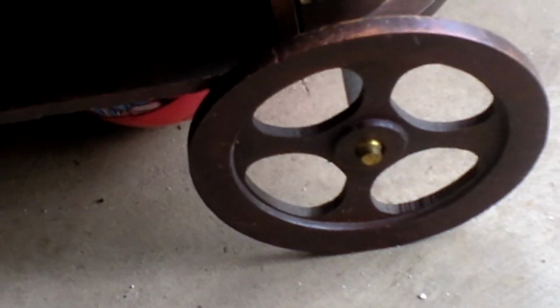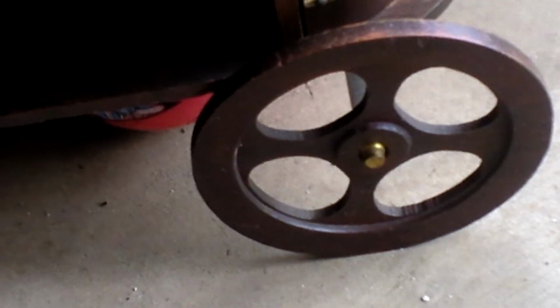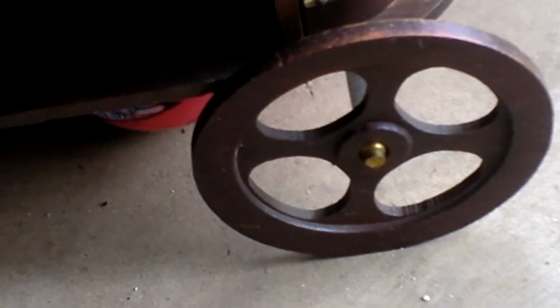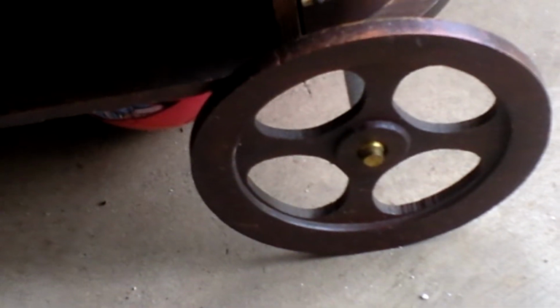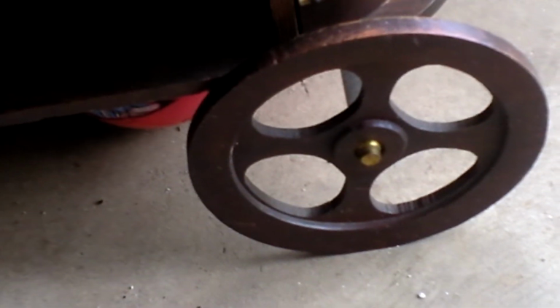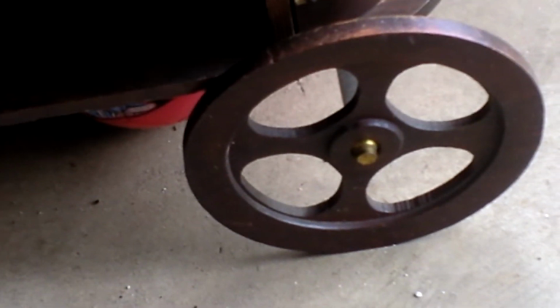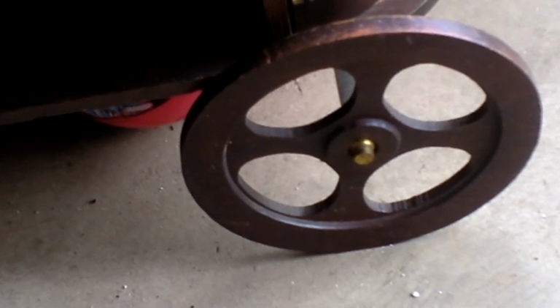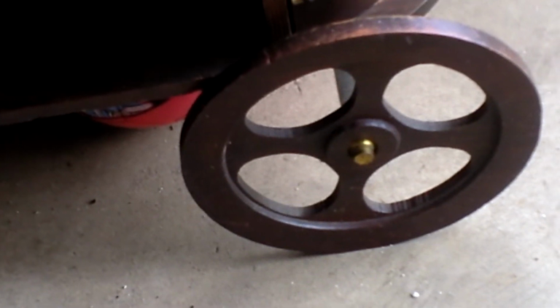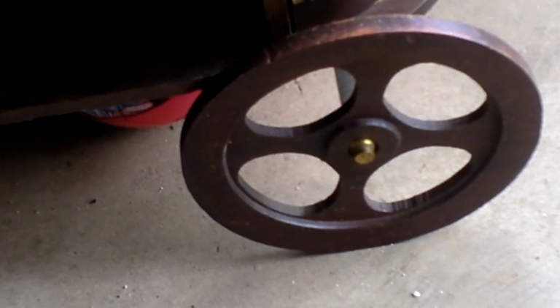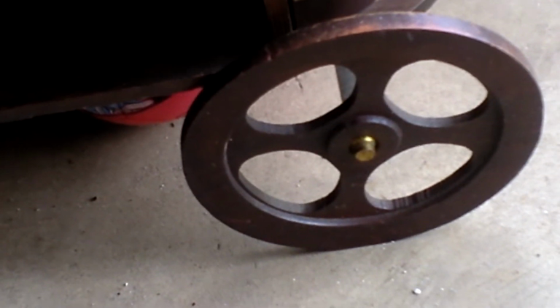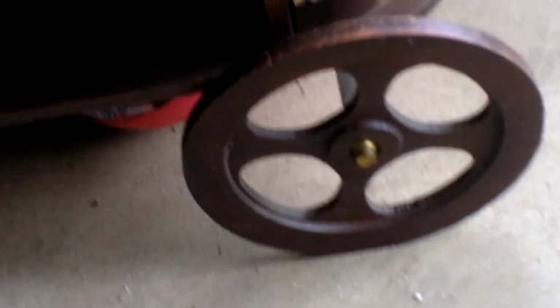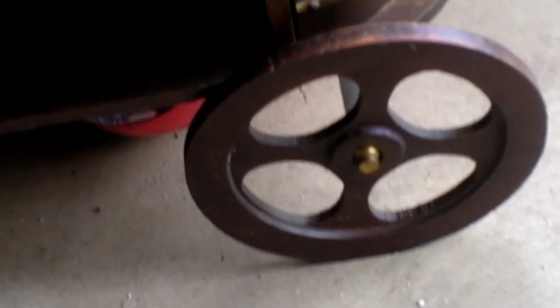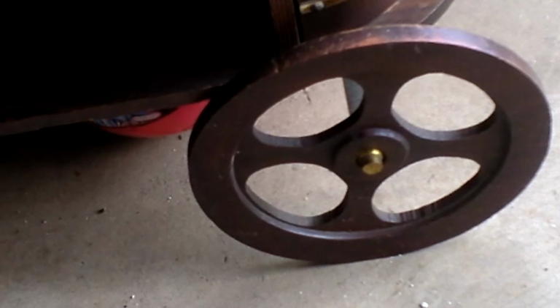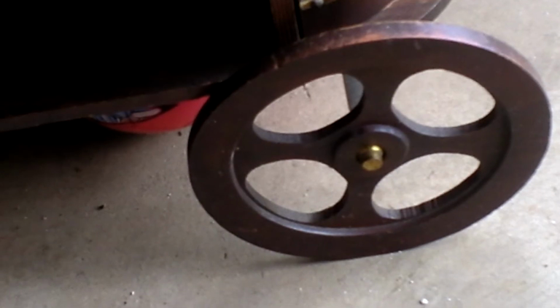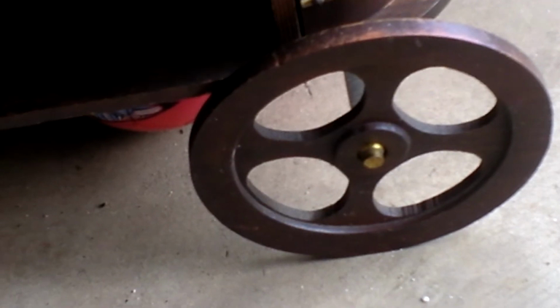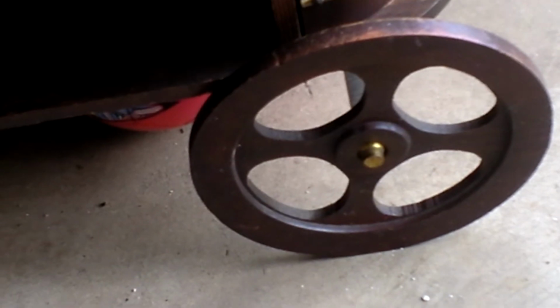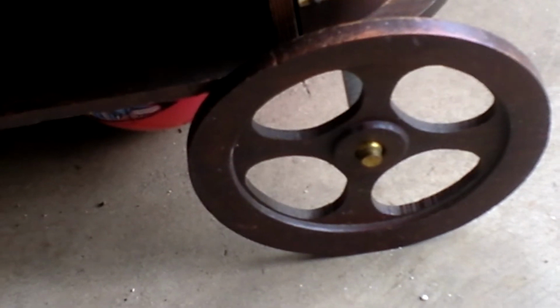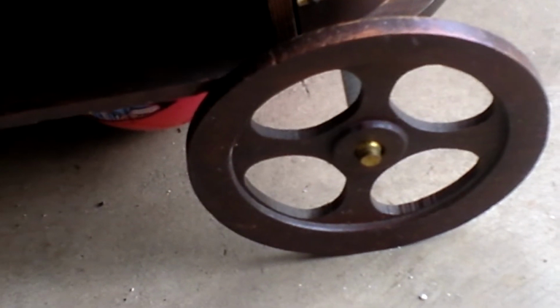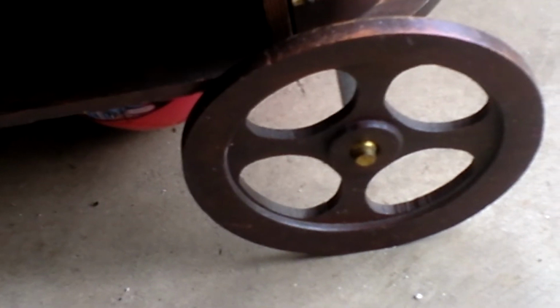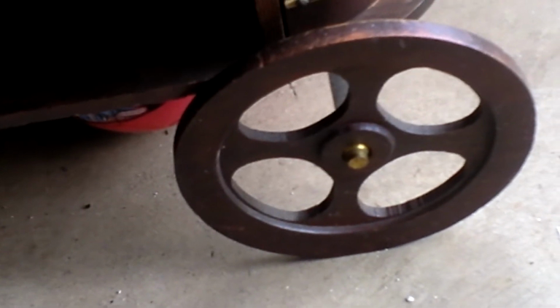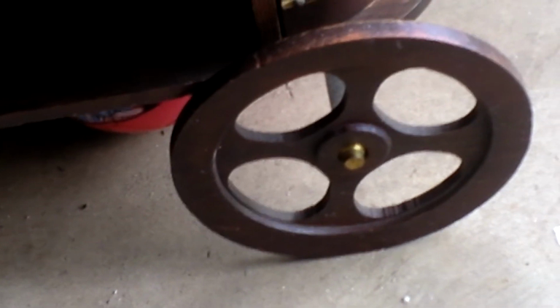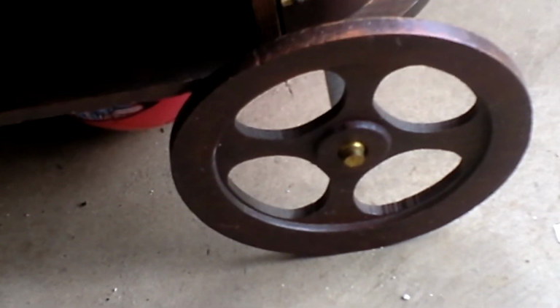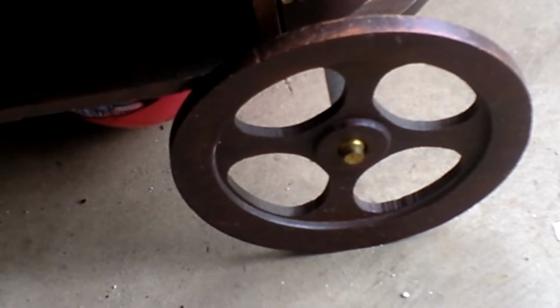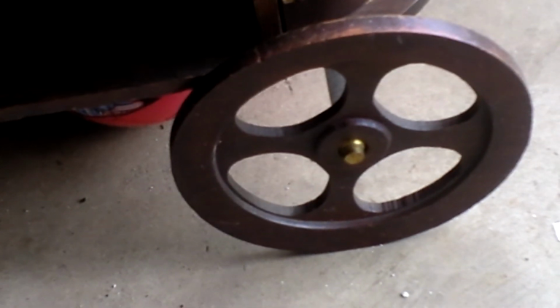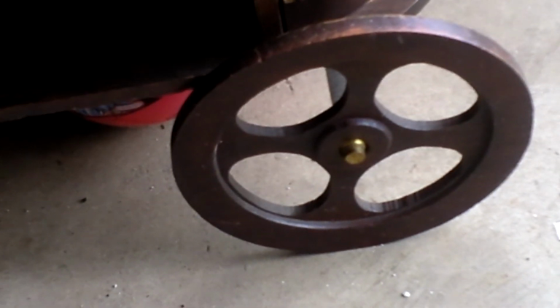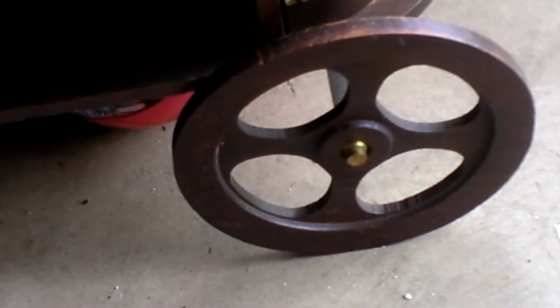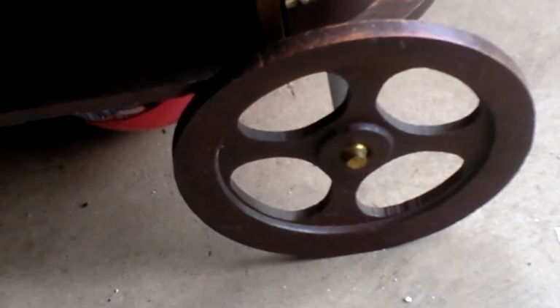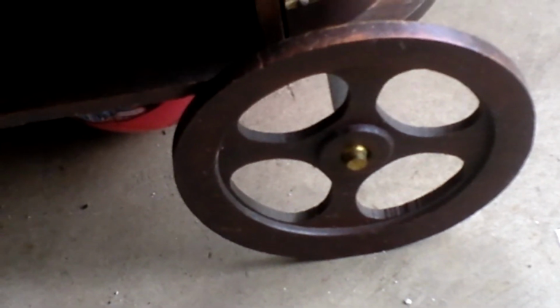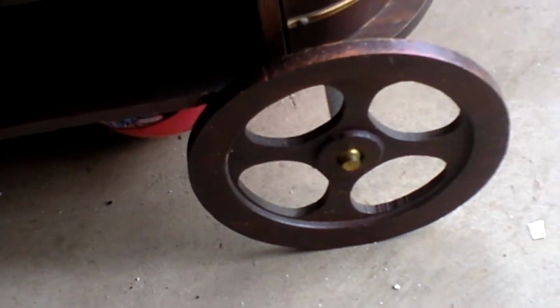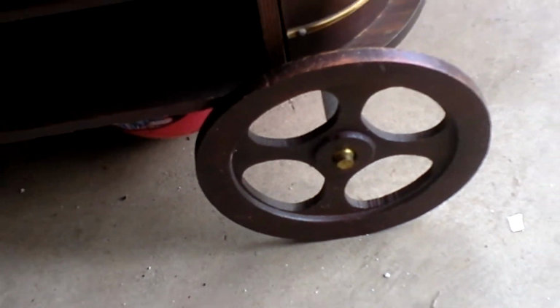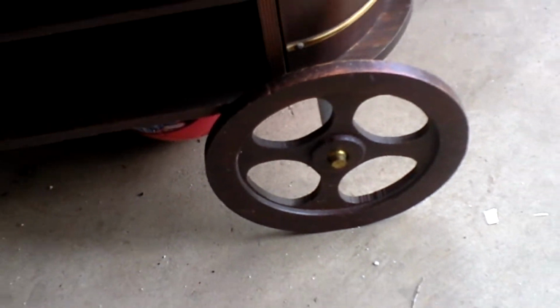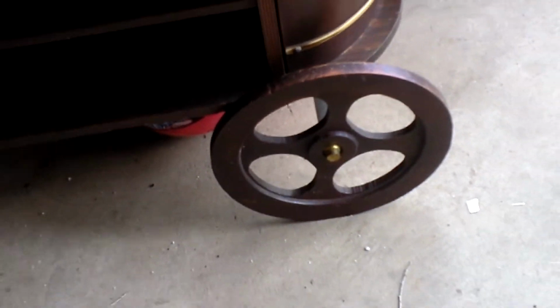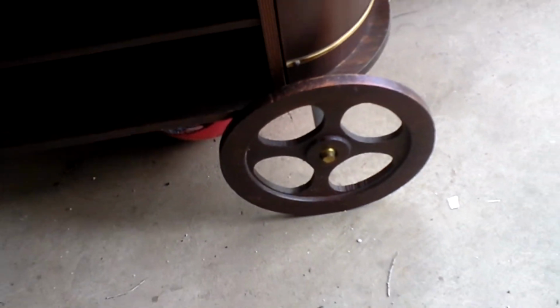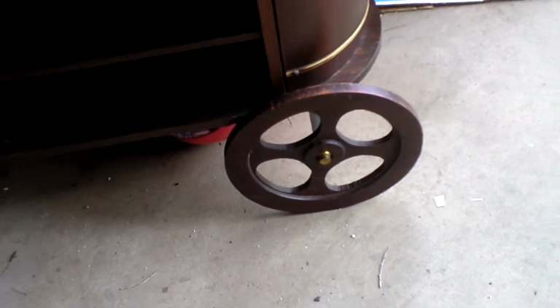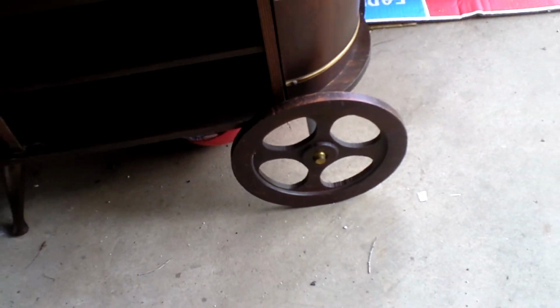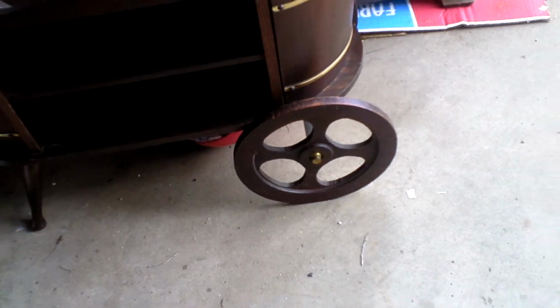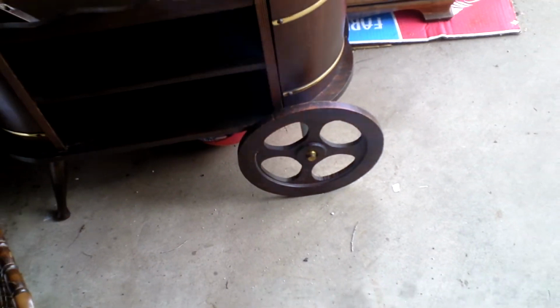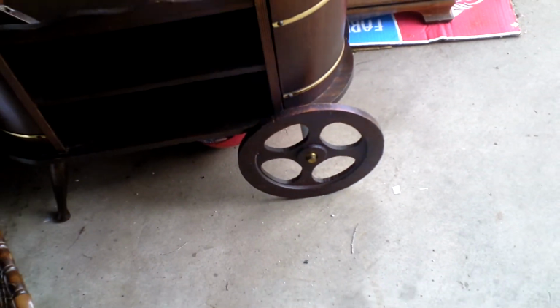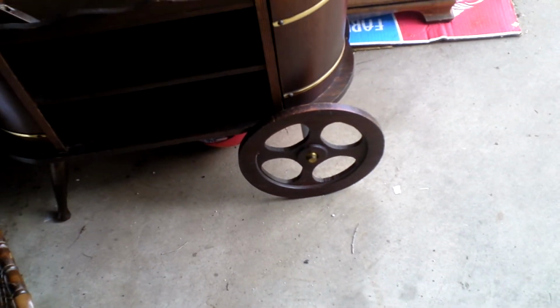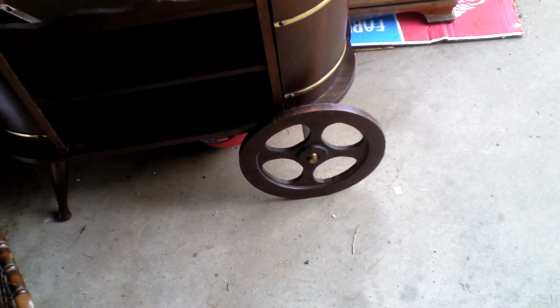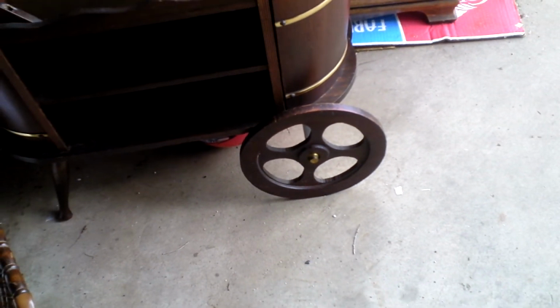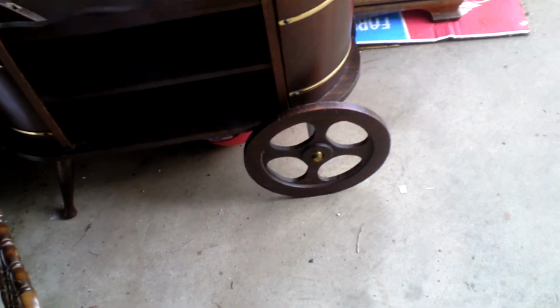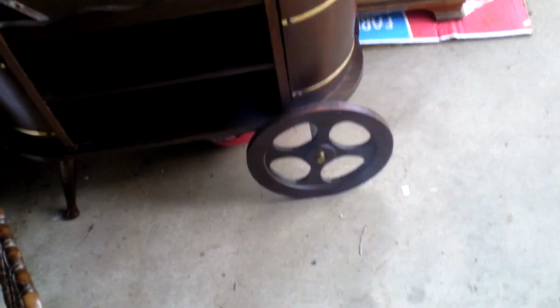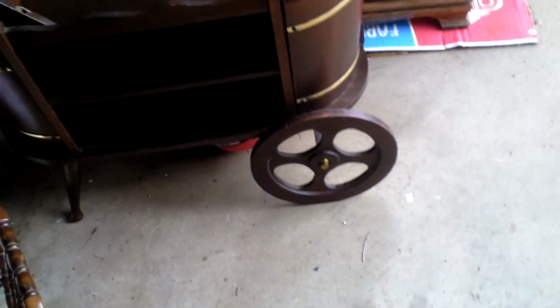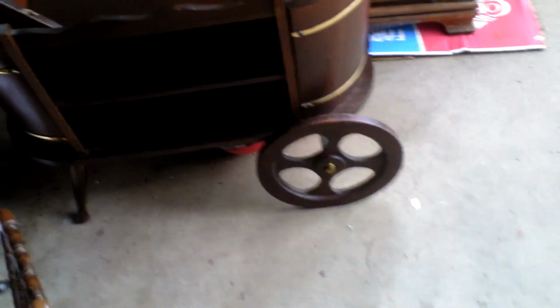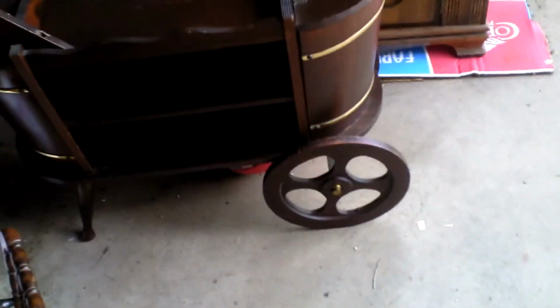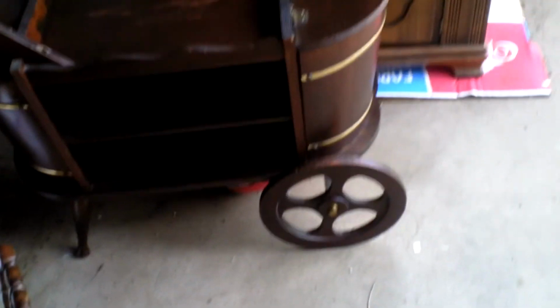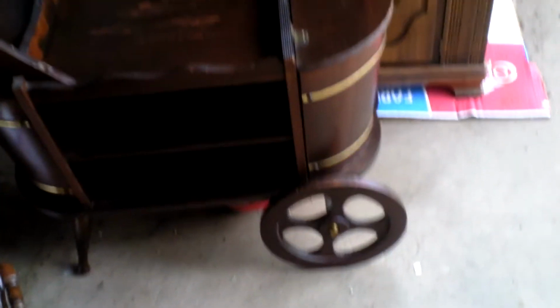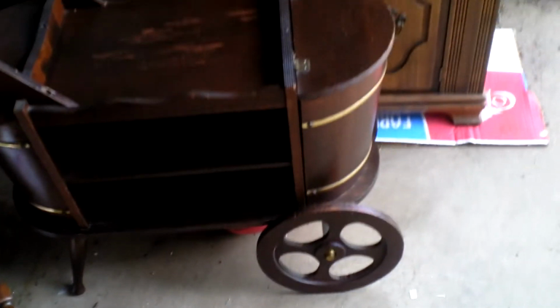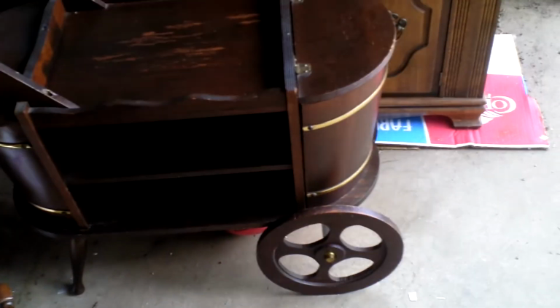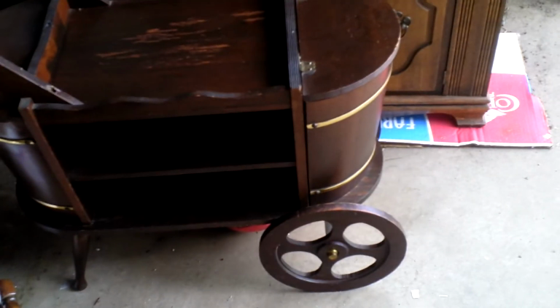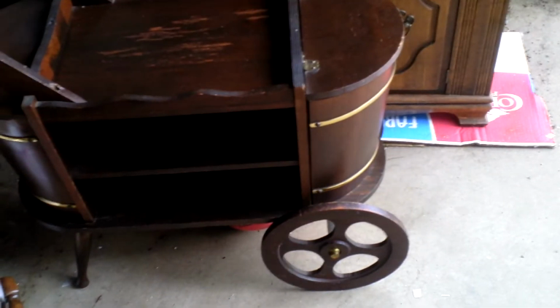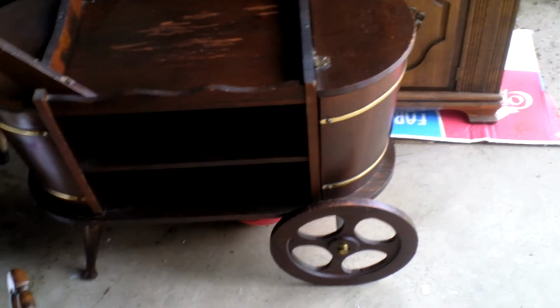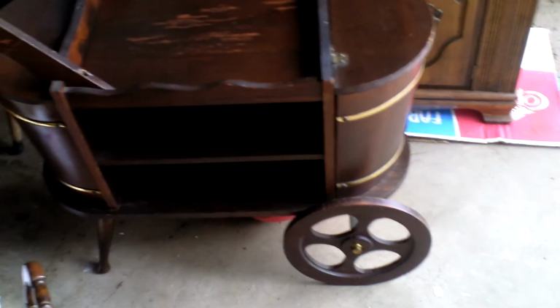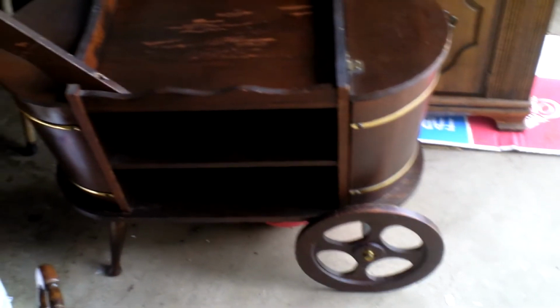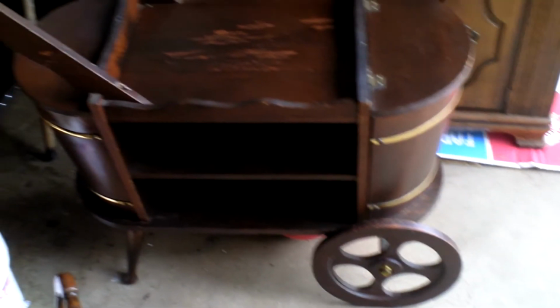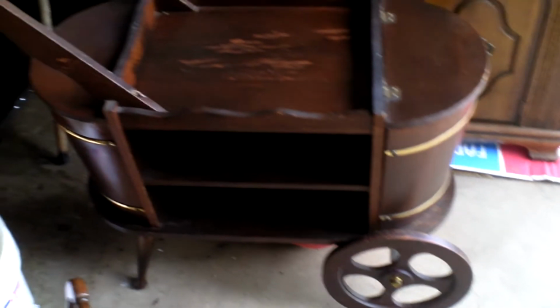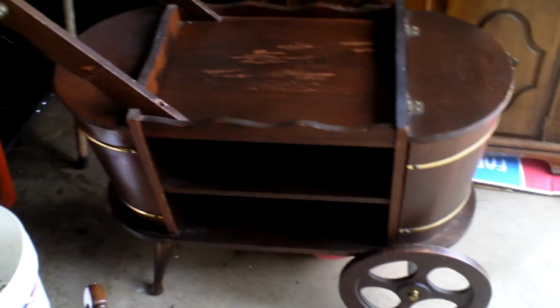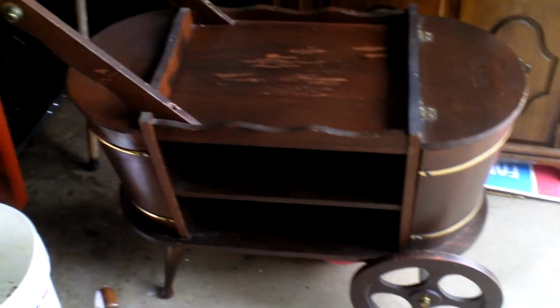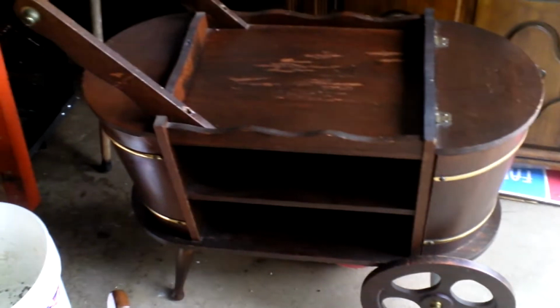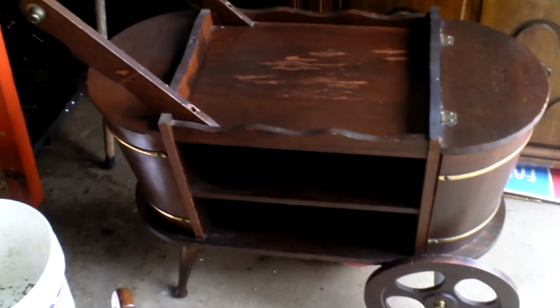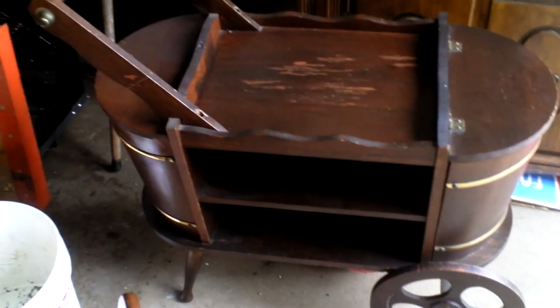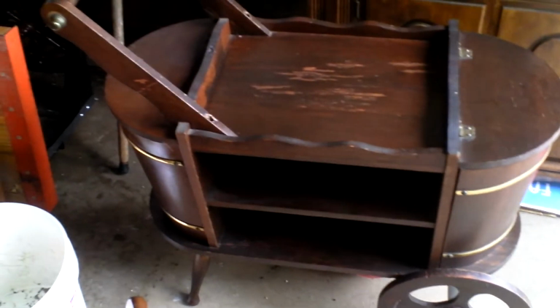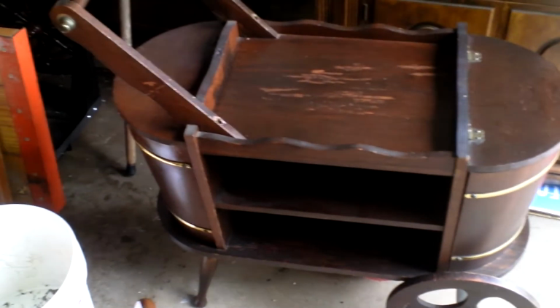The wood wheels, the brass couplings there. And this is an old tea cart.